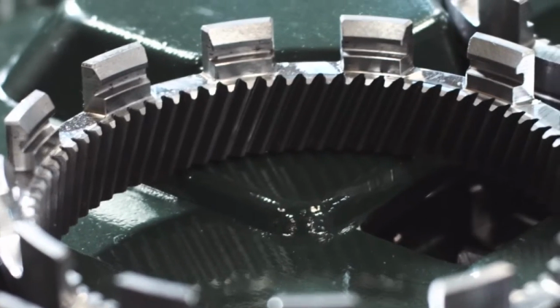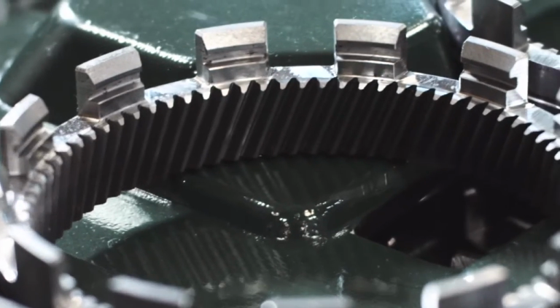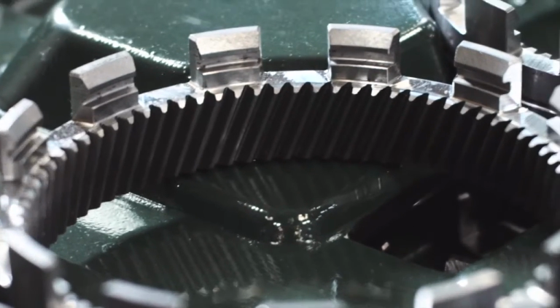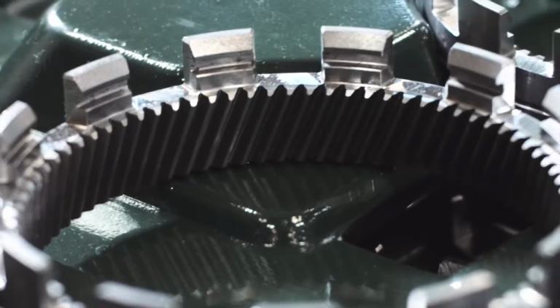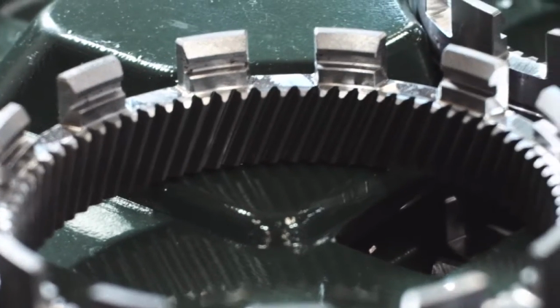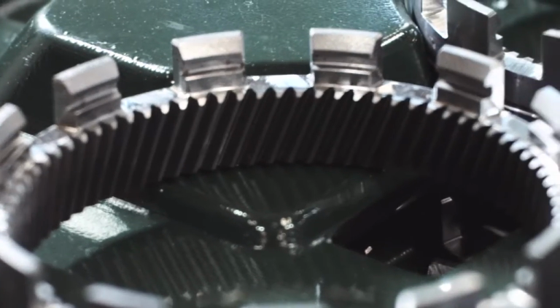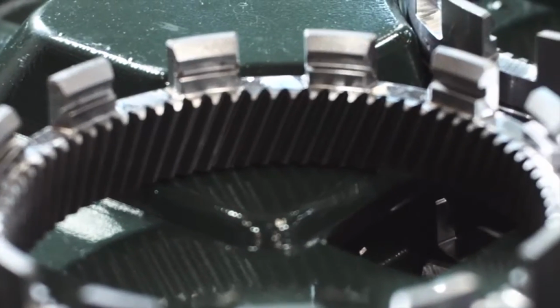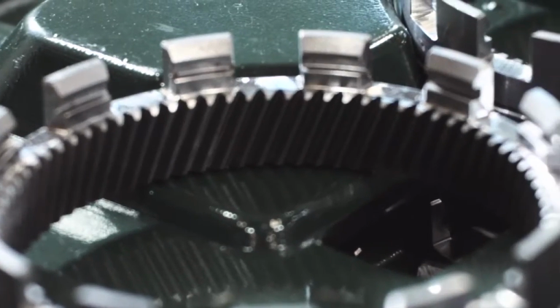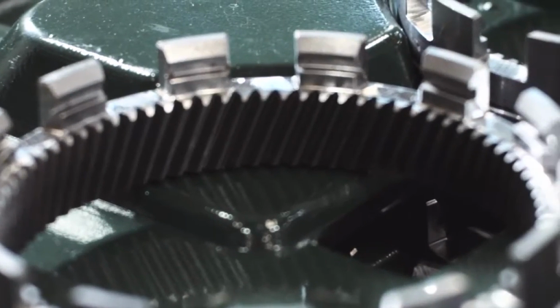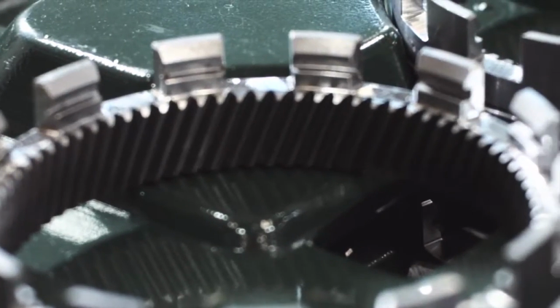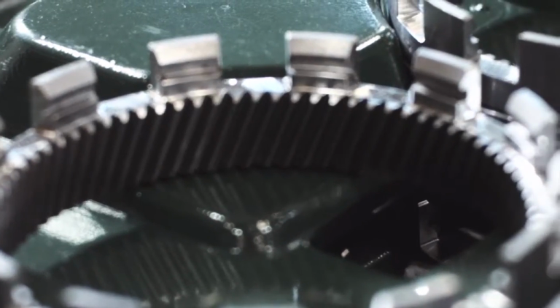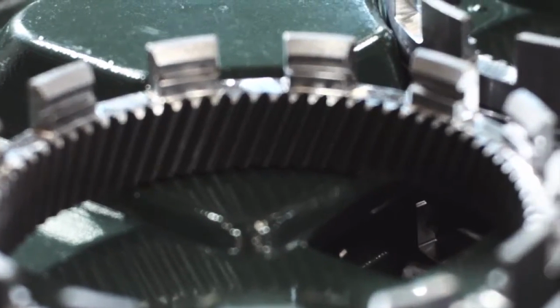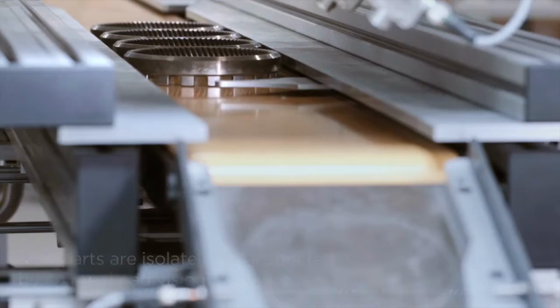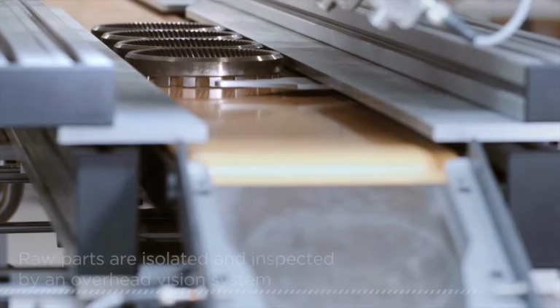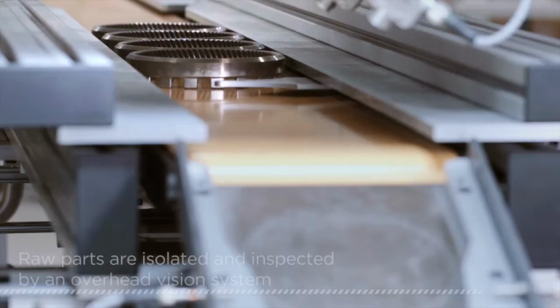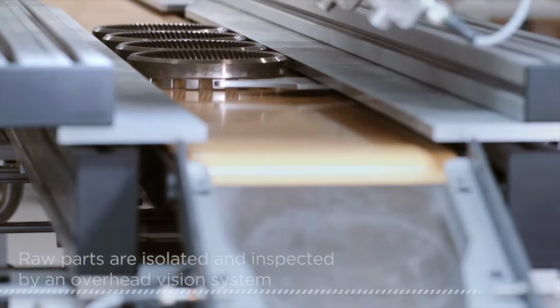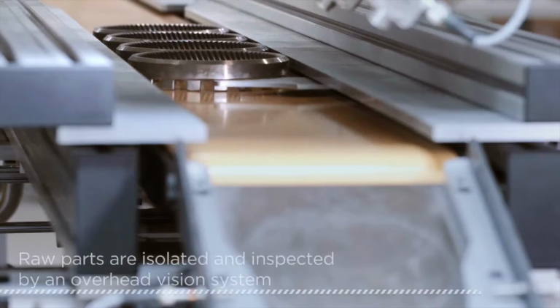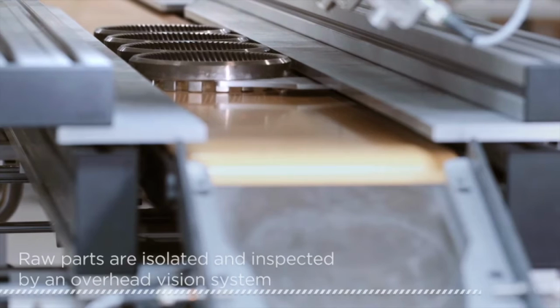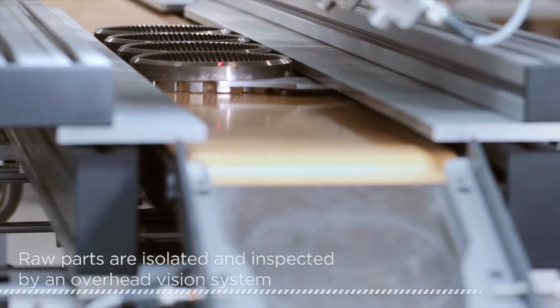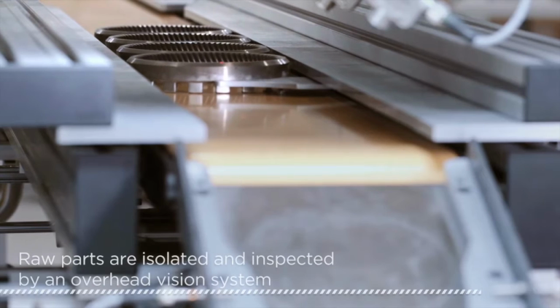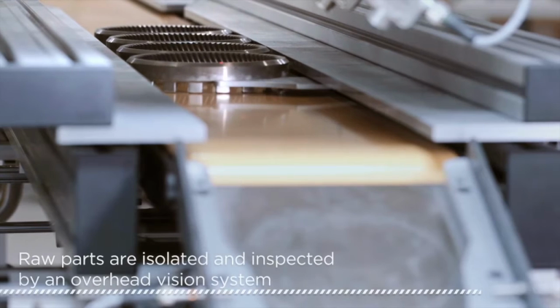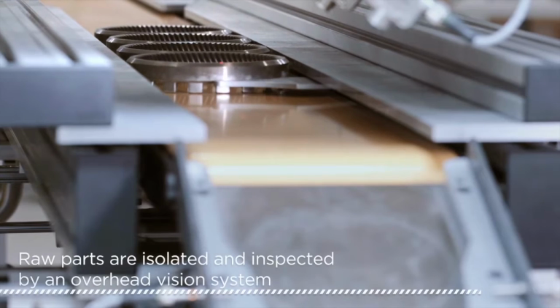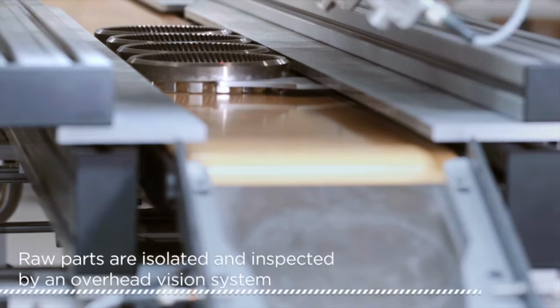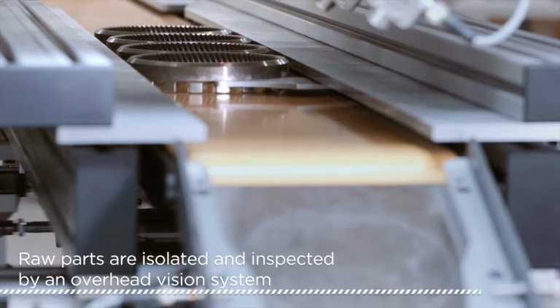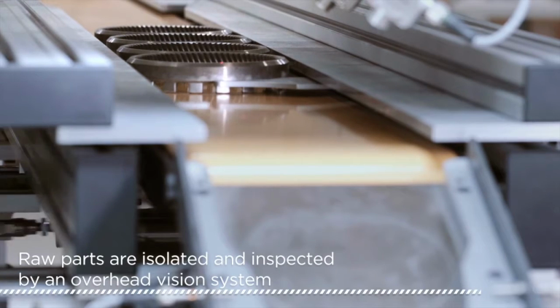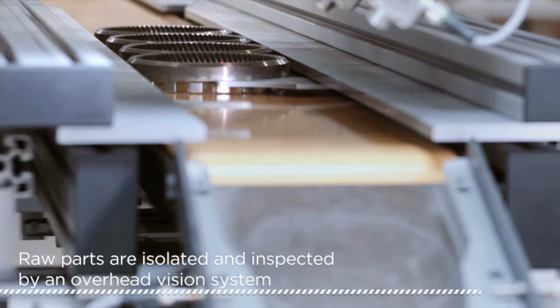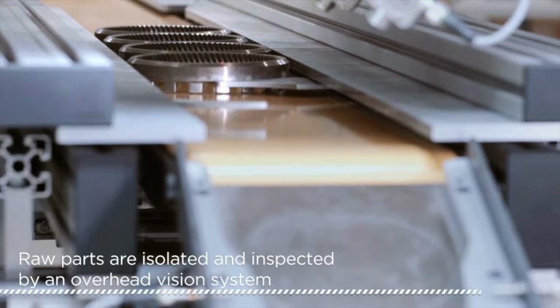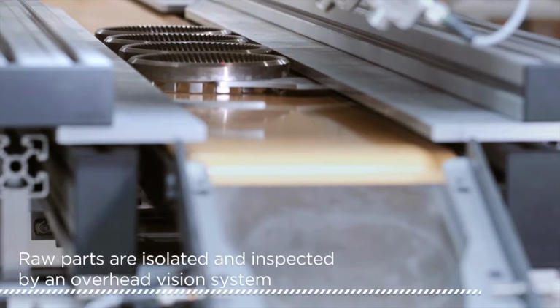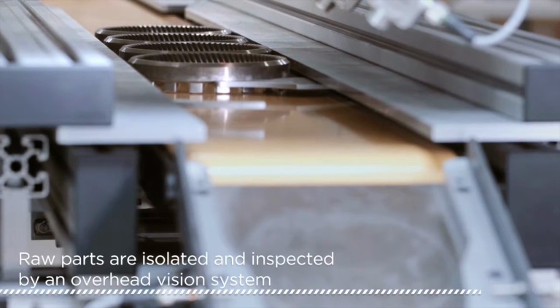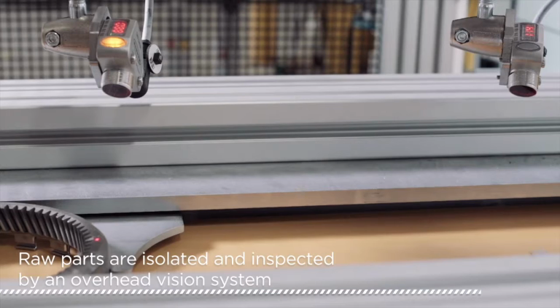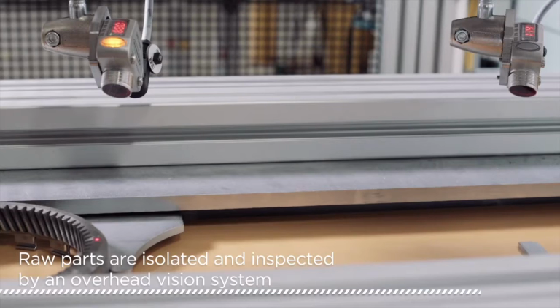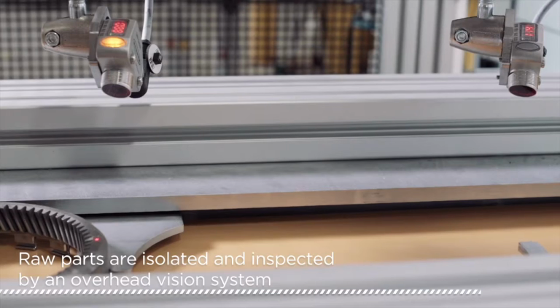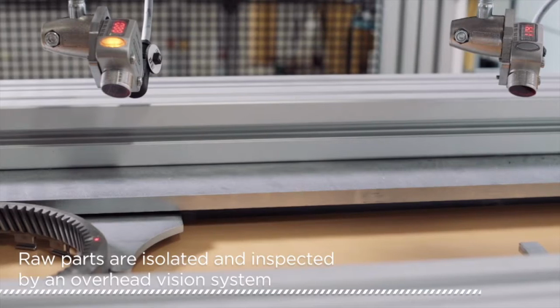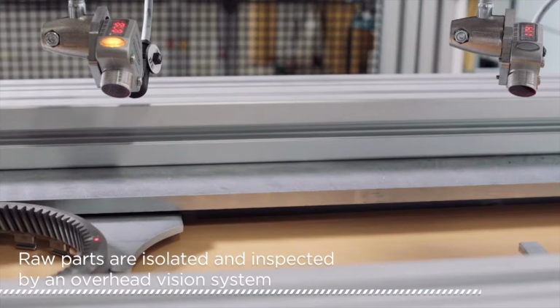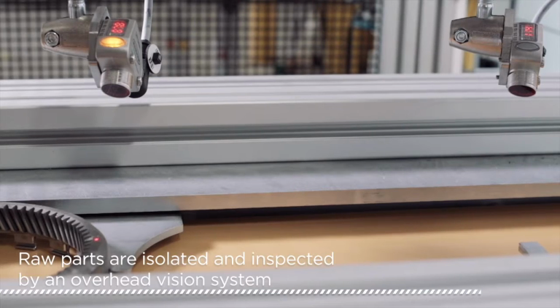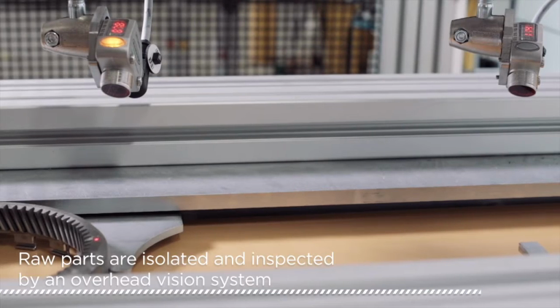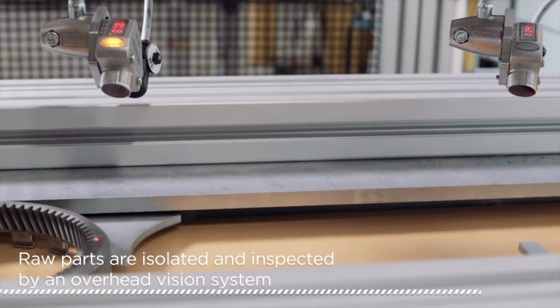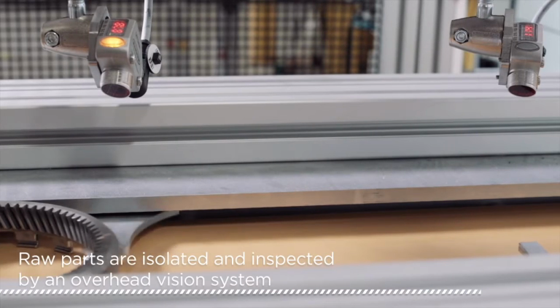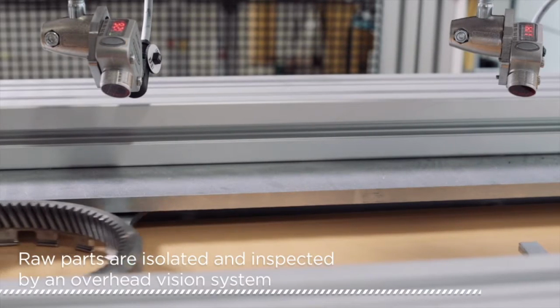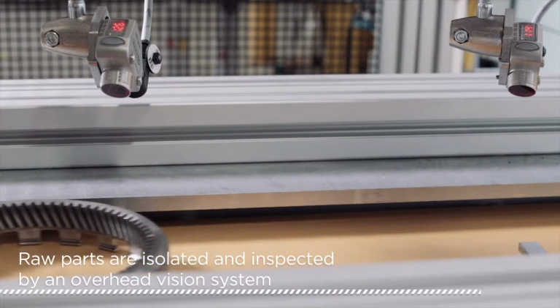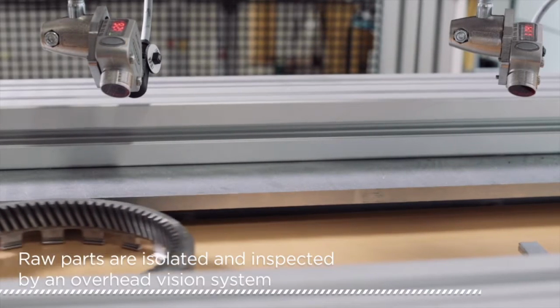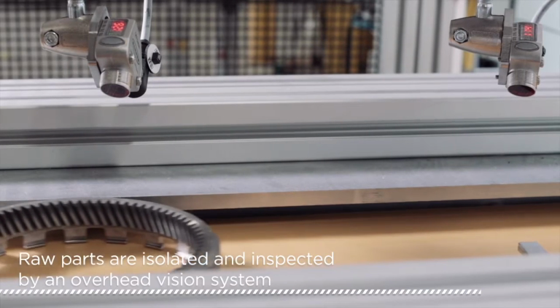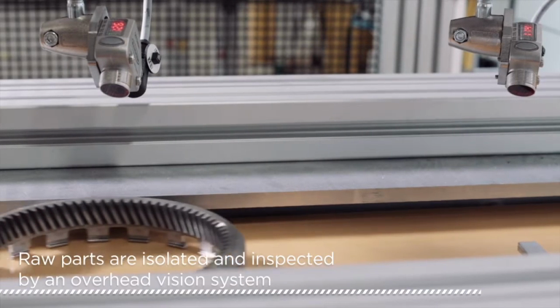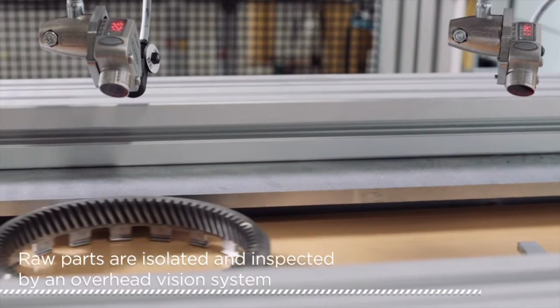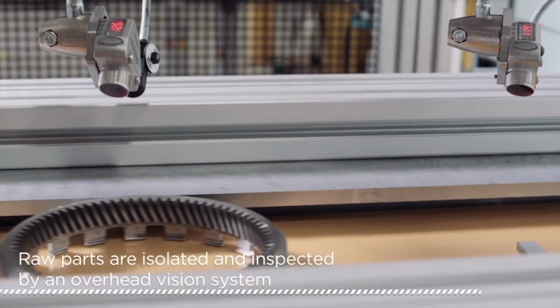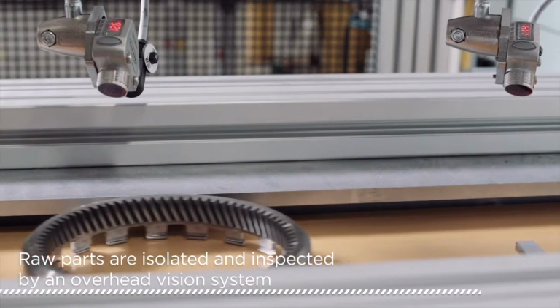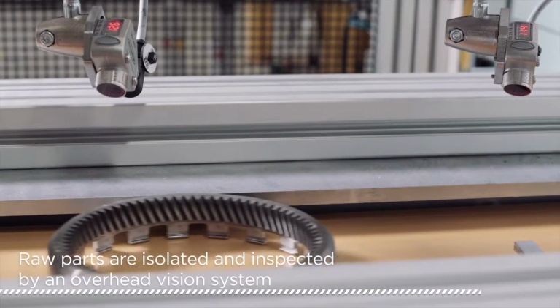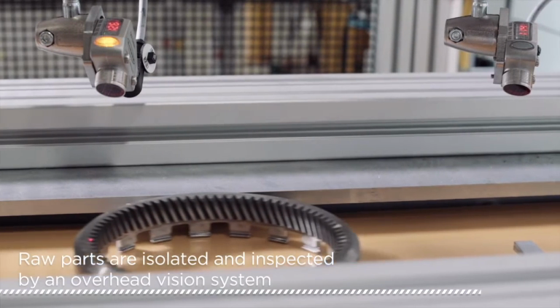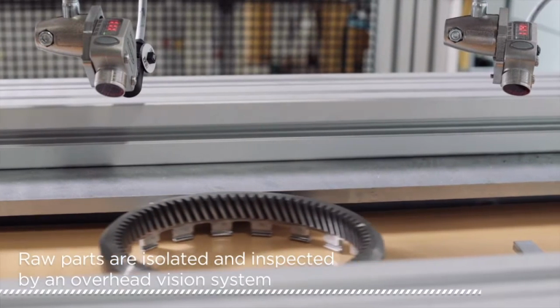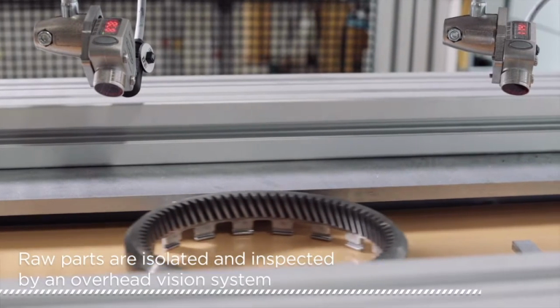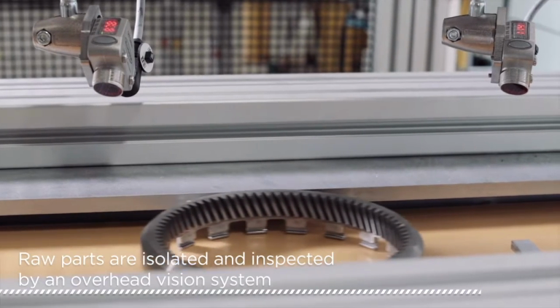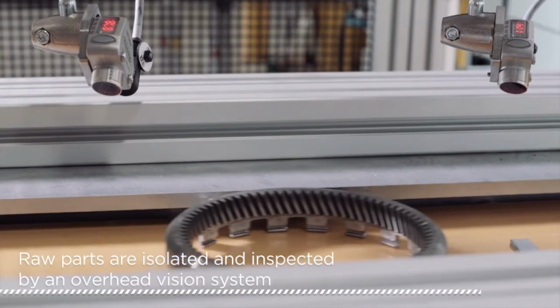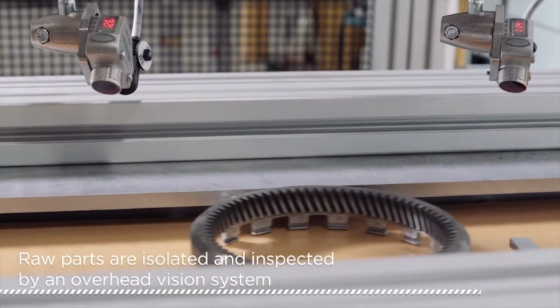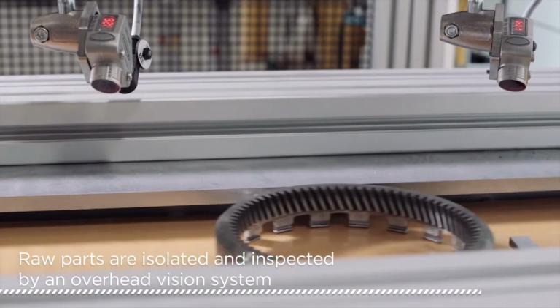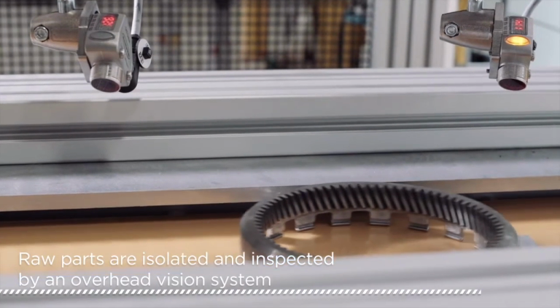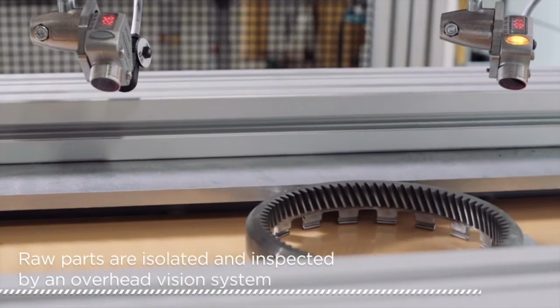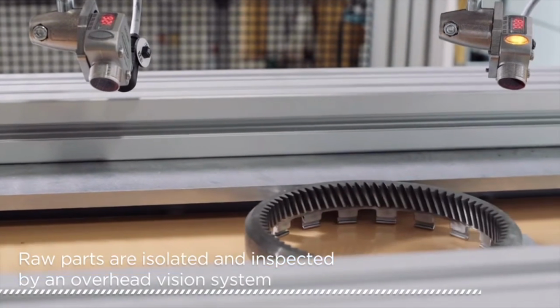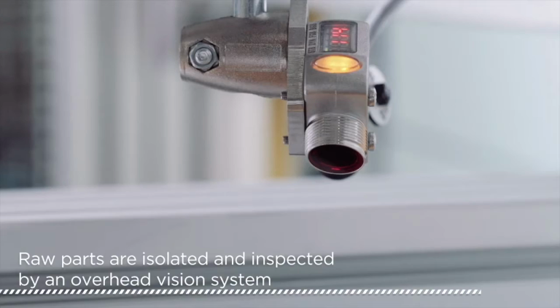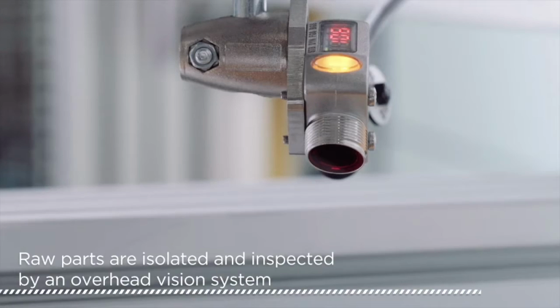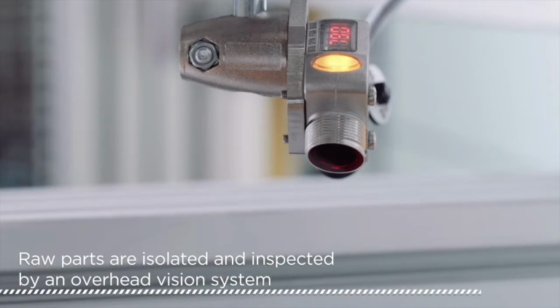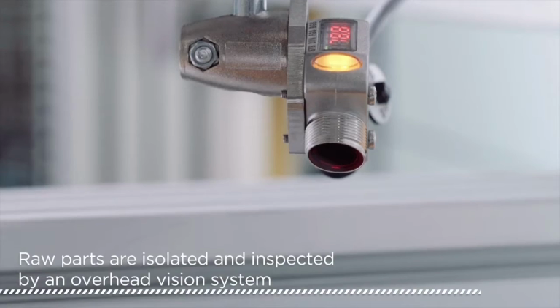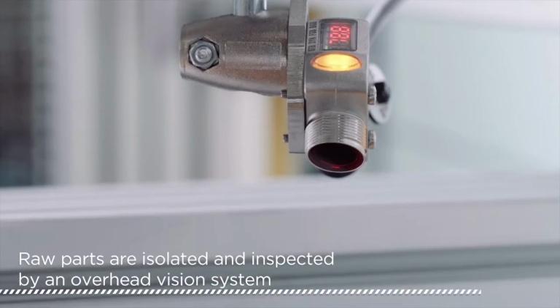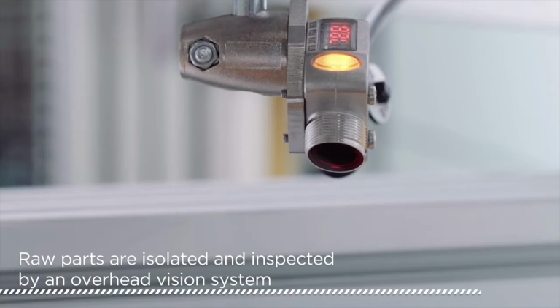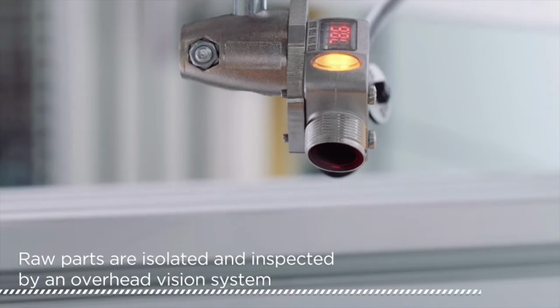The entire deburring process is easily customizable on the HMI screens, such as the process directions, speeds, and offsets.